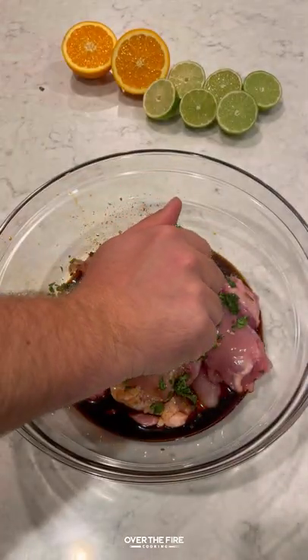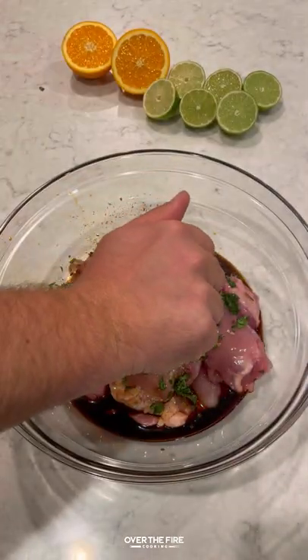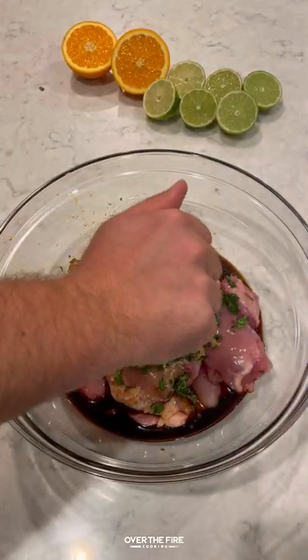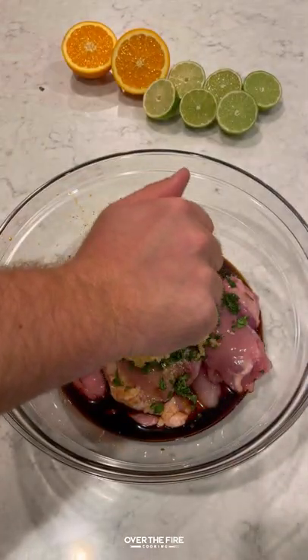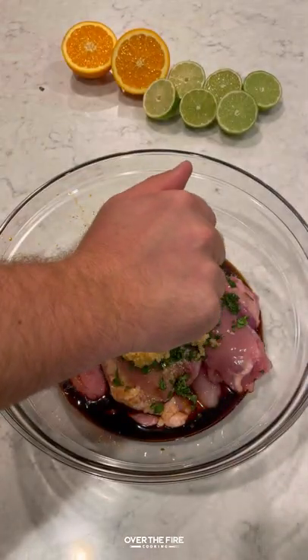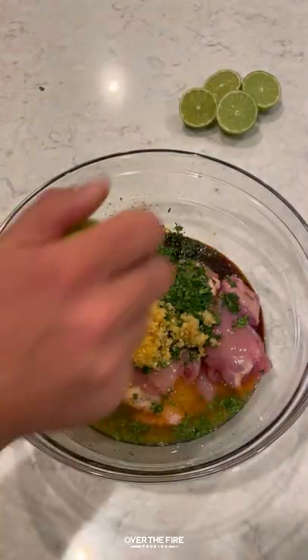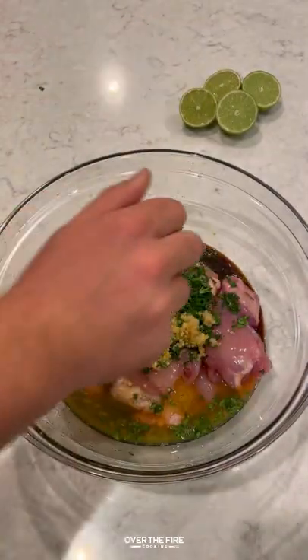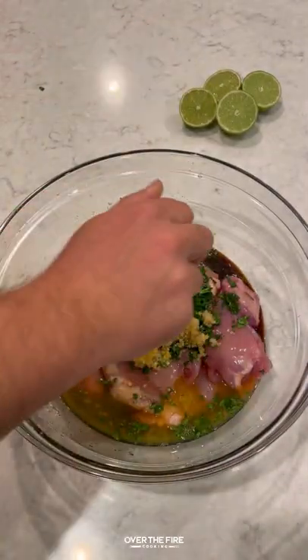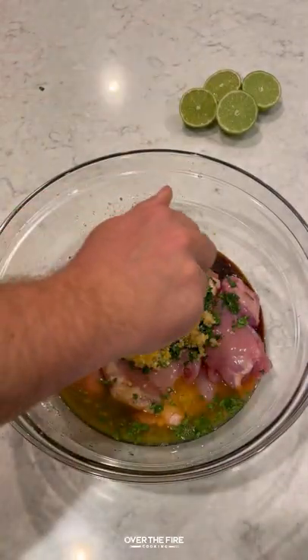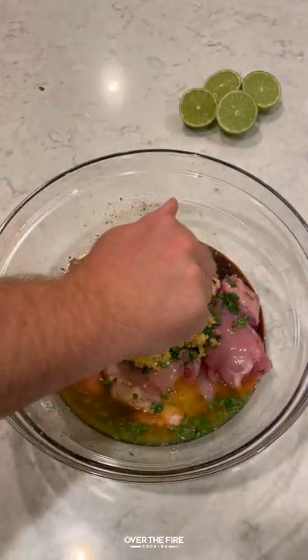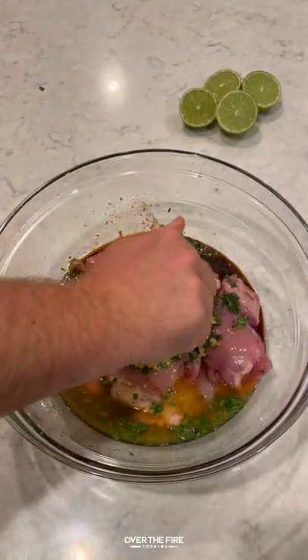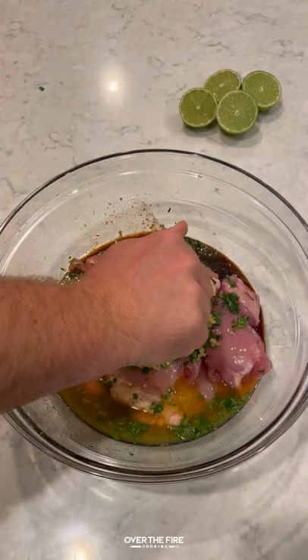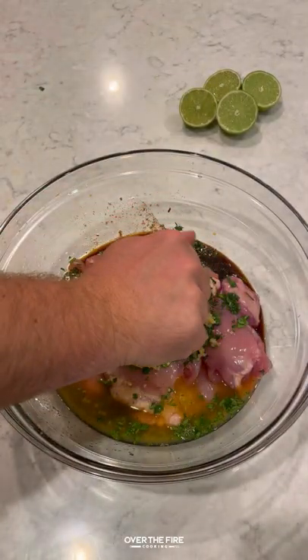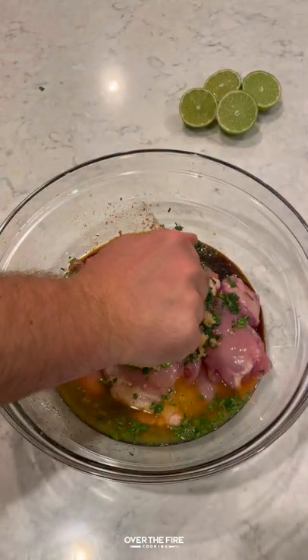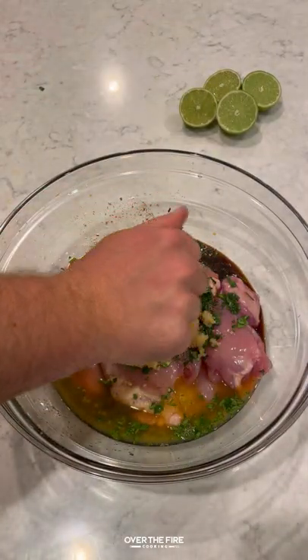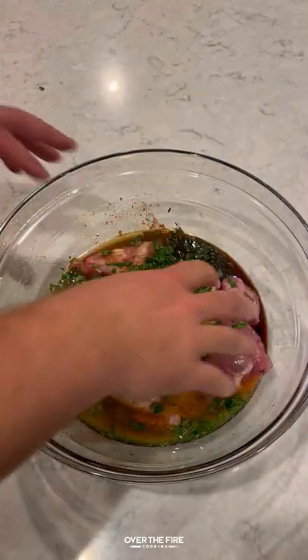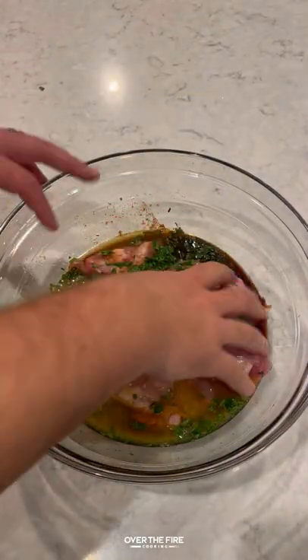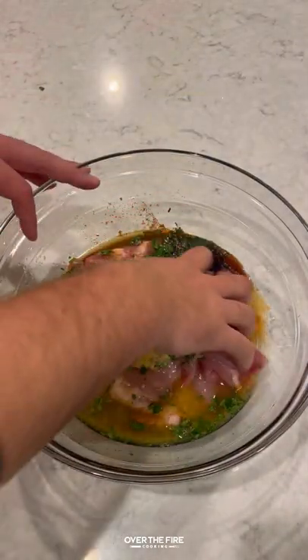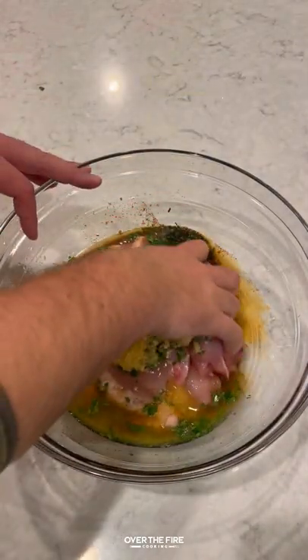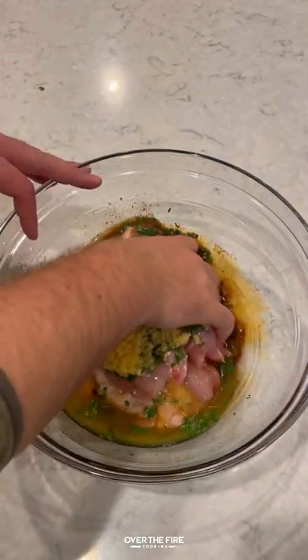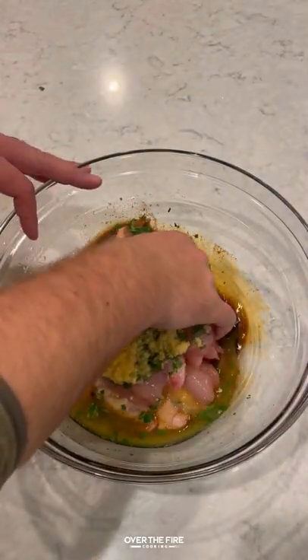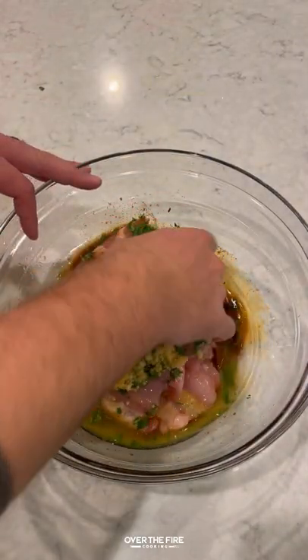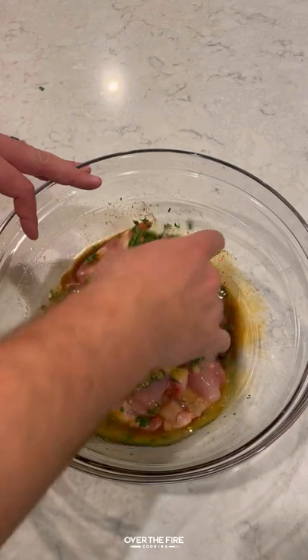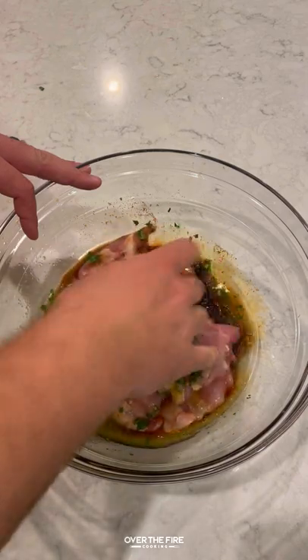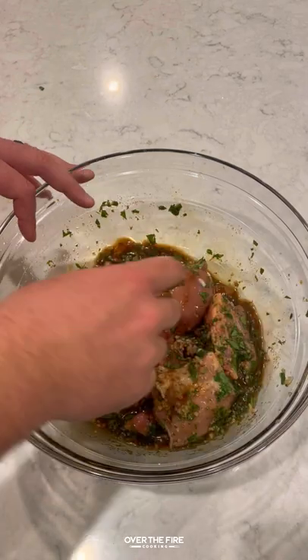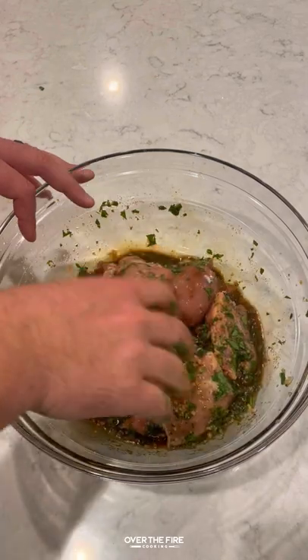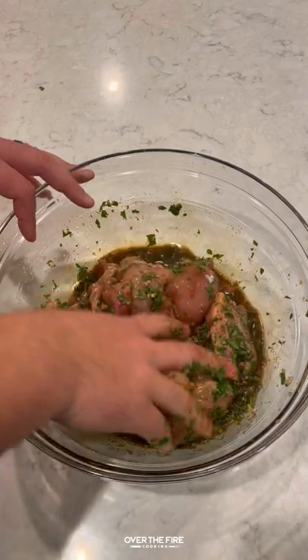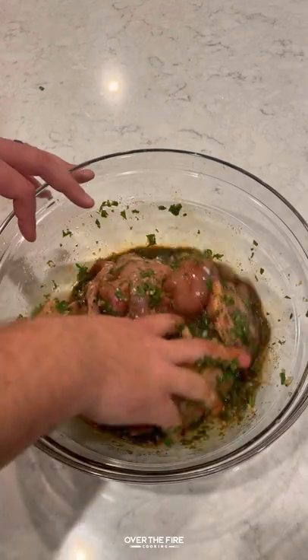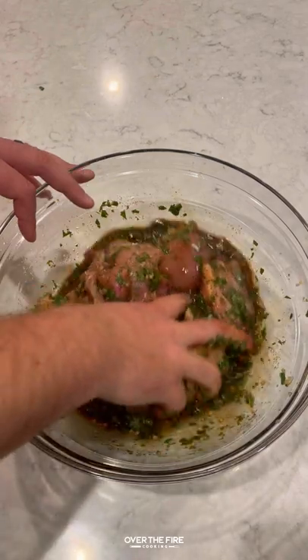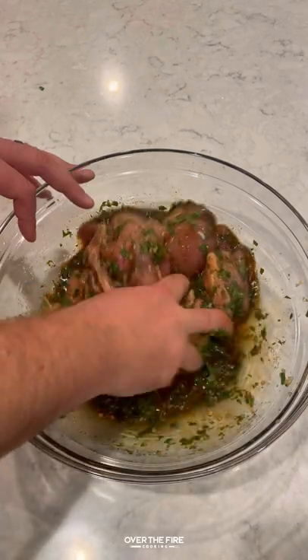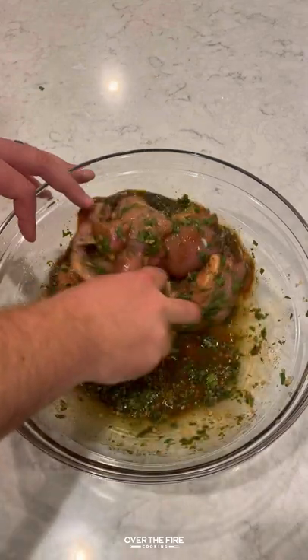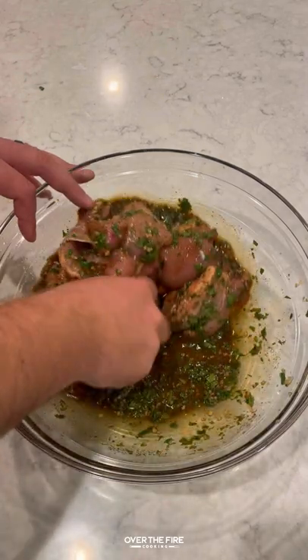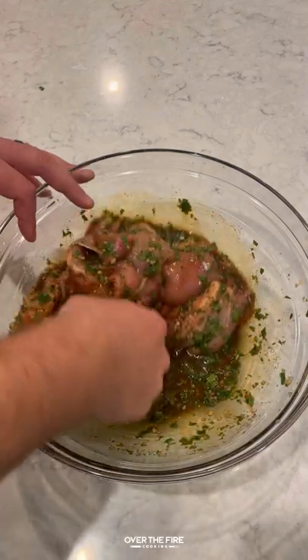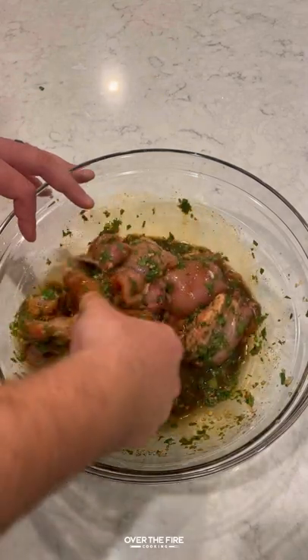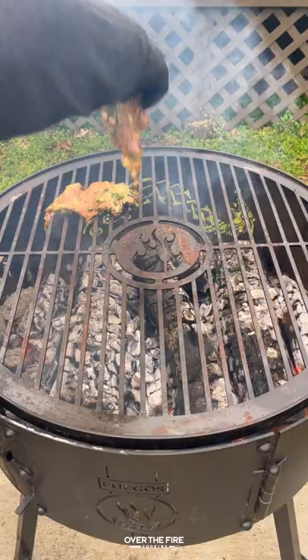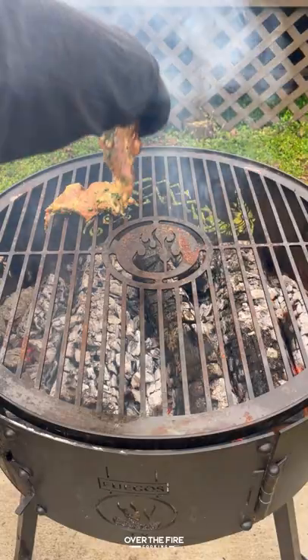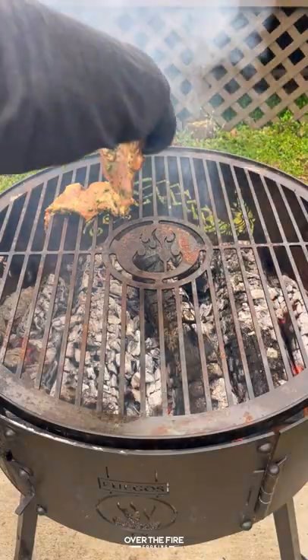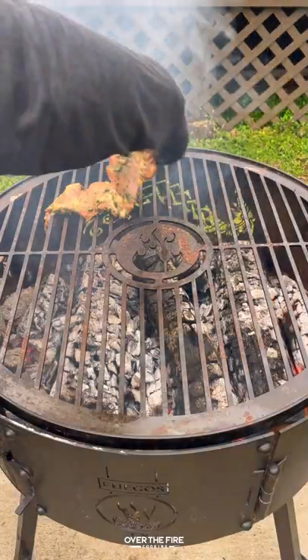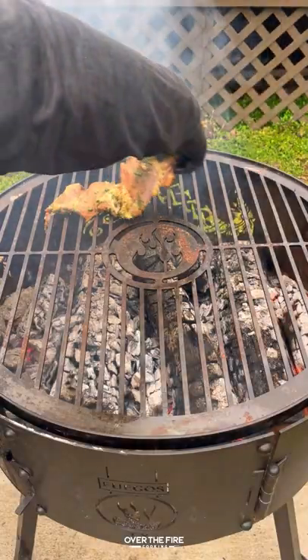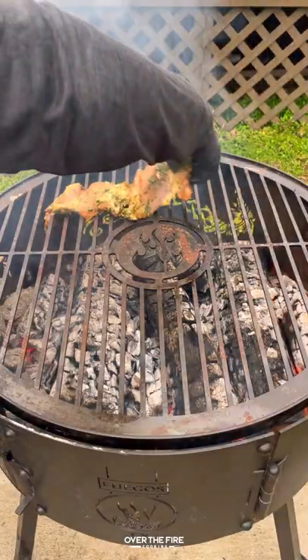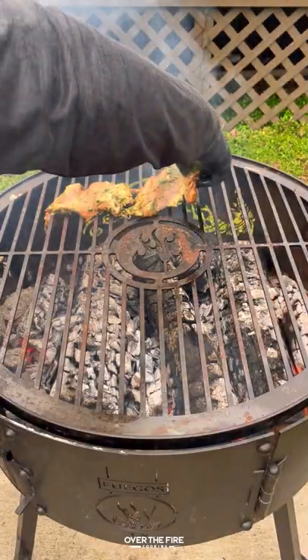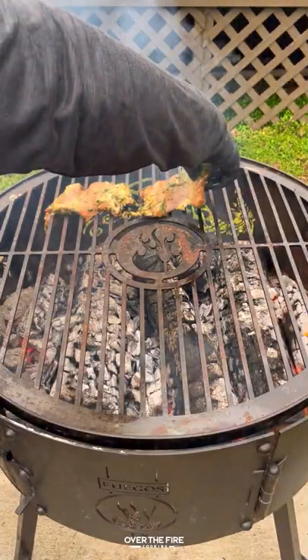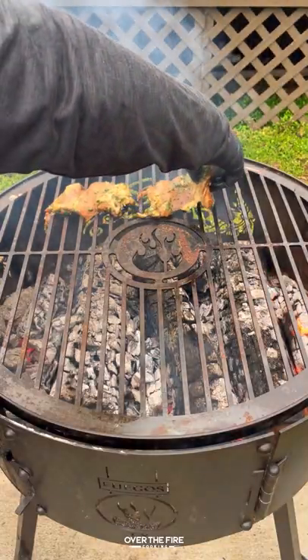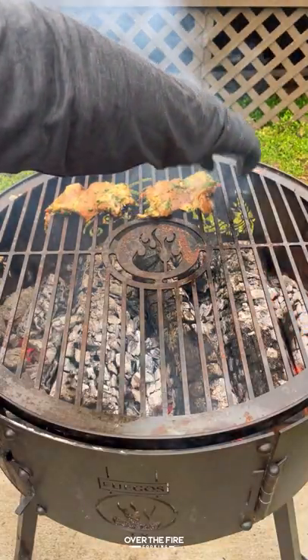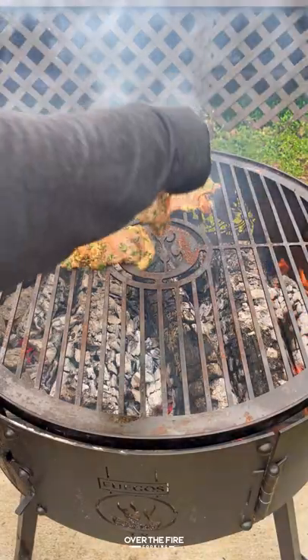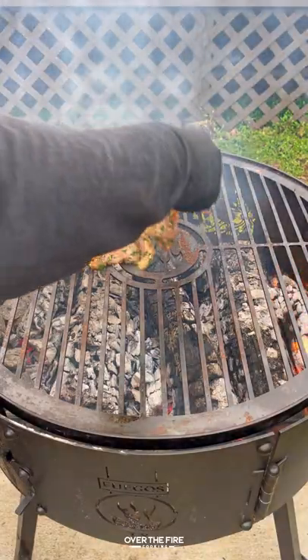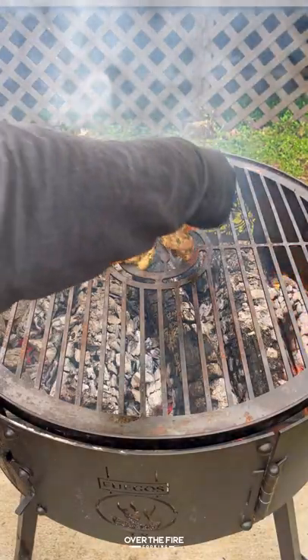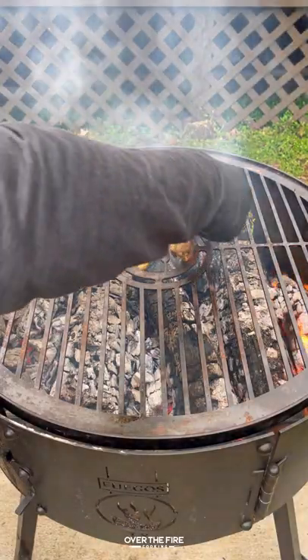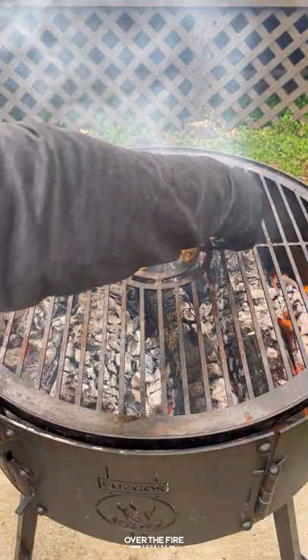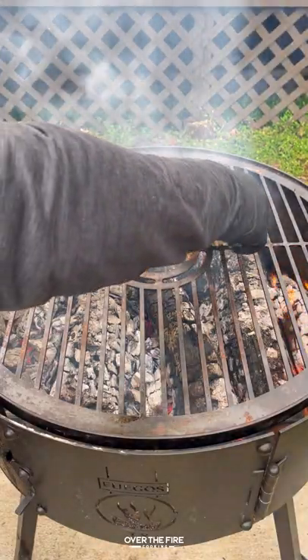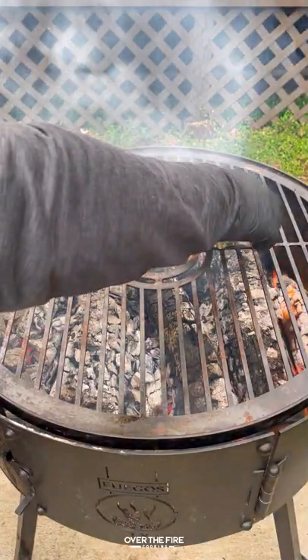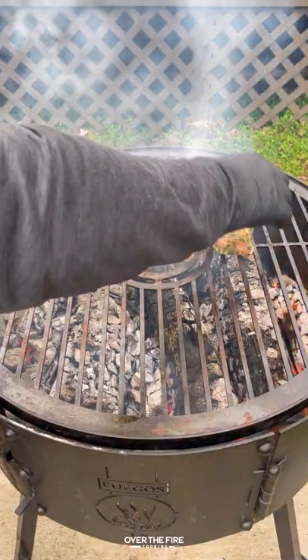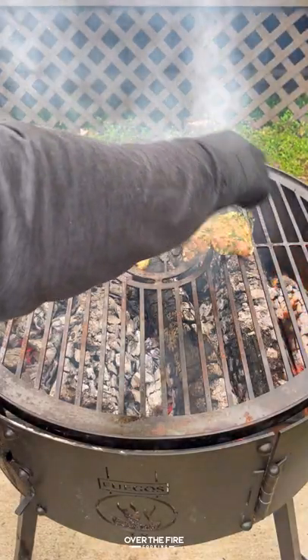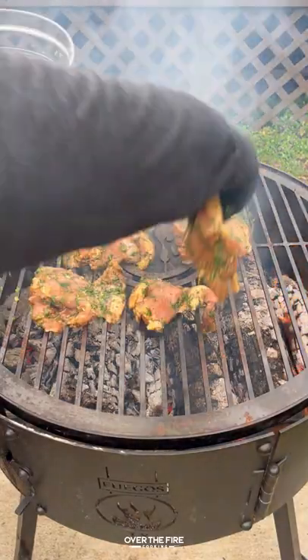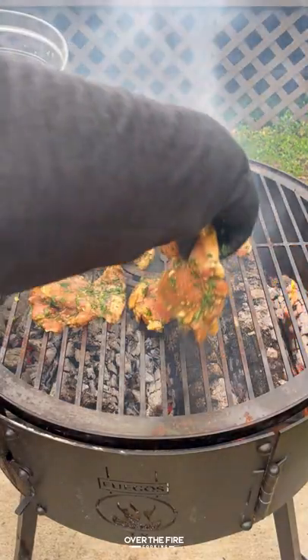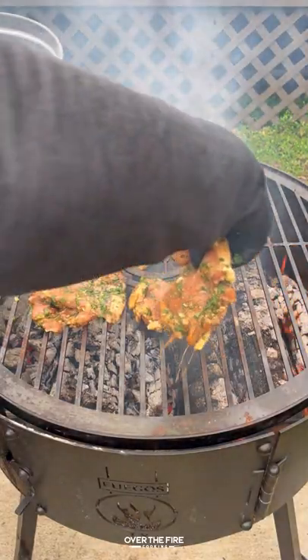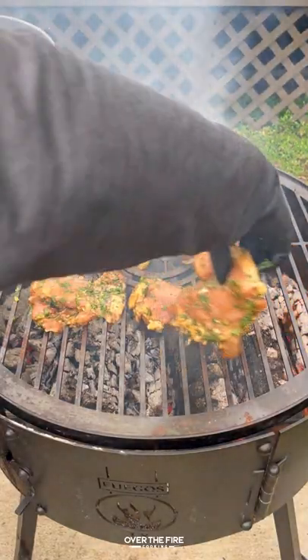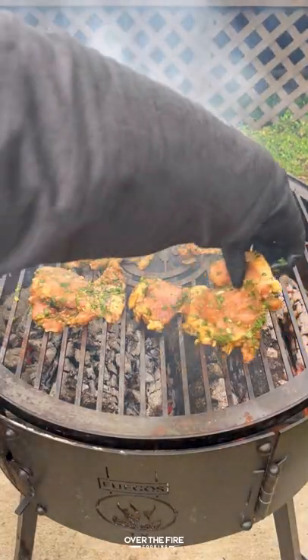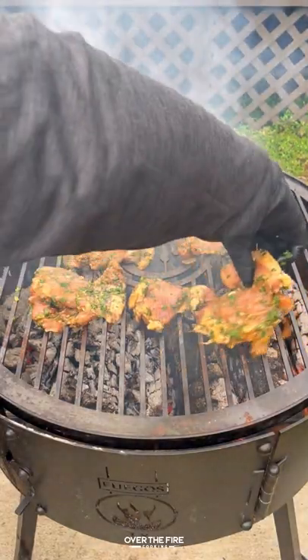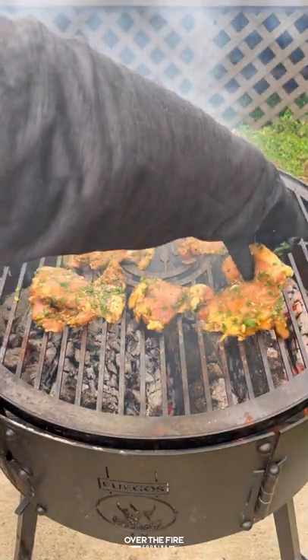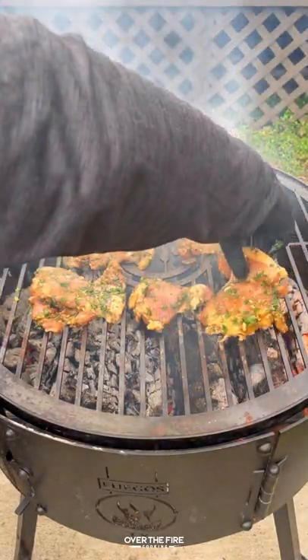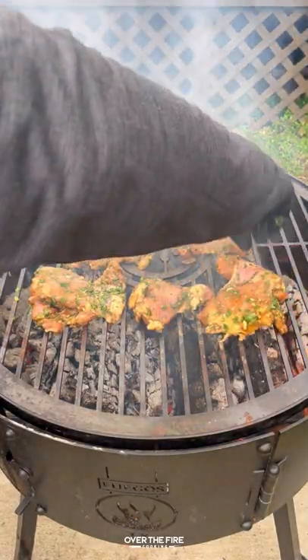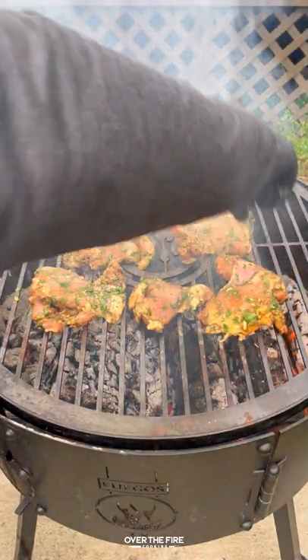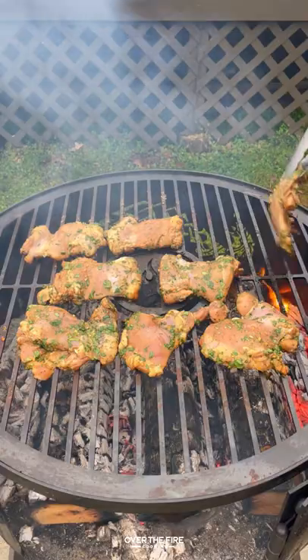Adding some chicken thighs with soy sauce, cilantro, lime juice, orange juice, minced garlic, cumin, salt, and pepper.